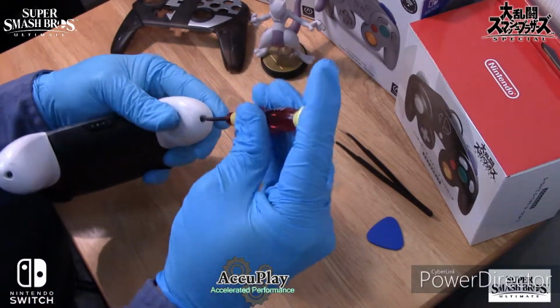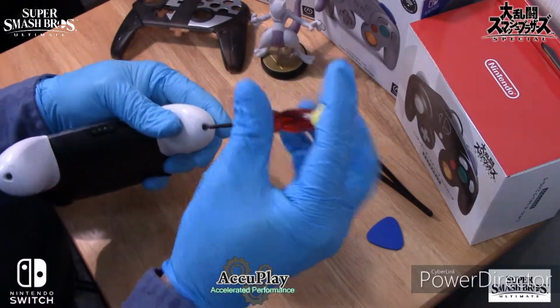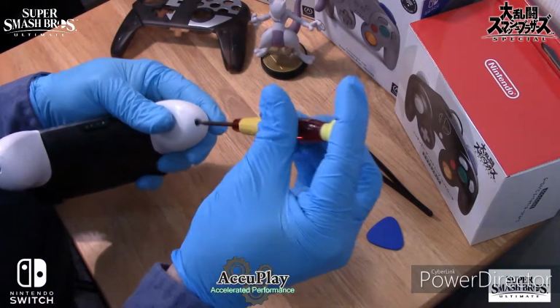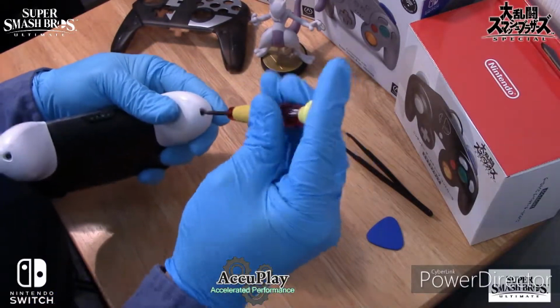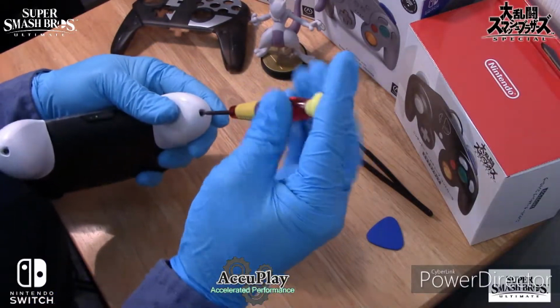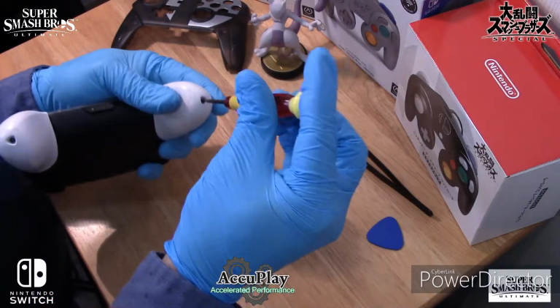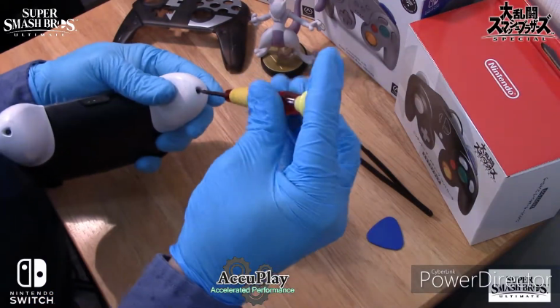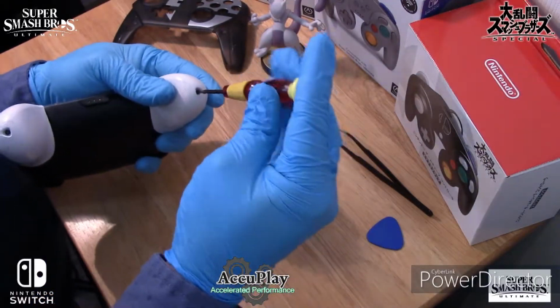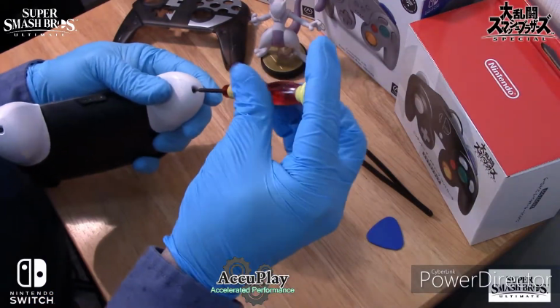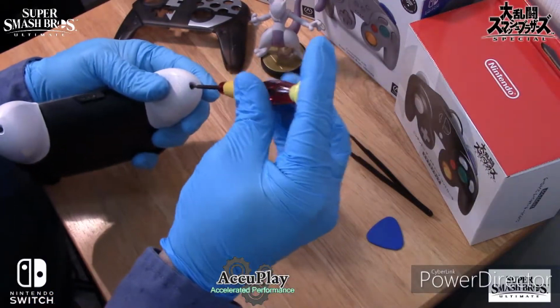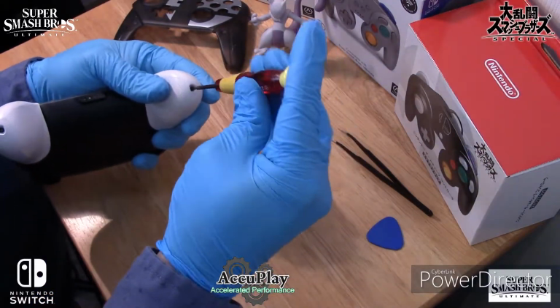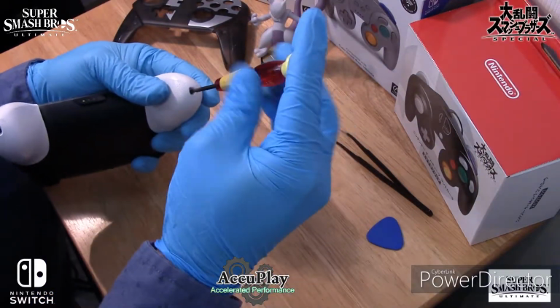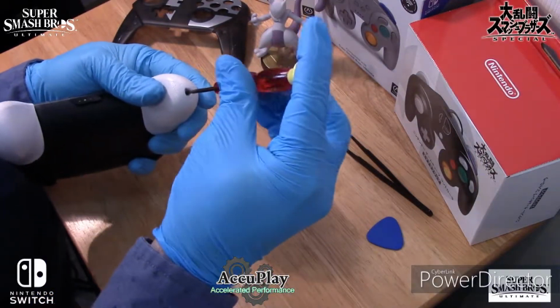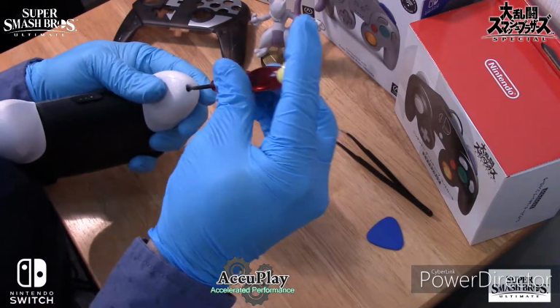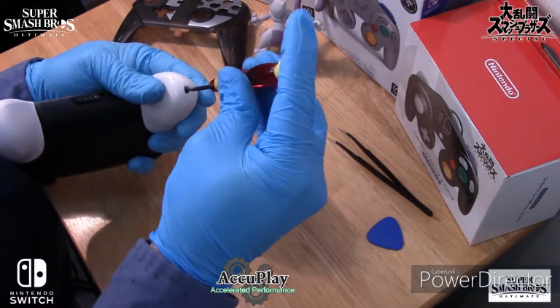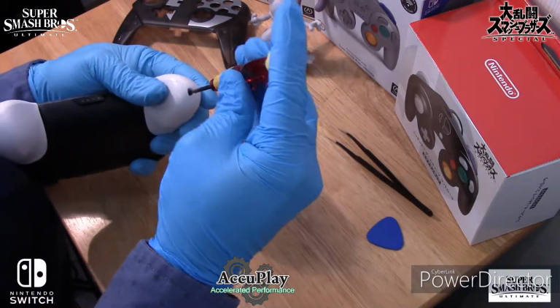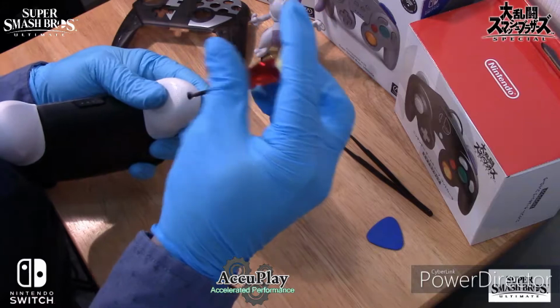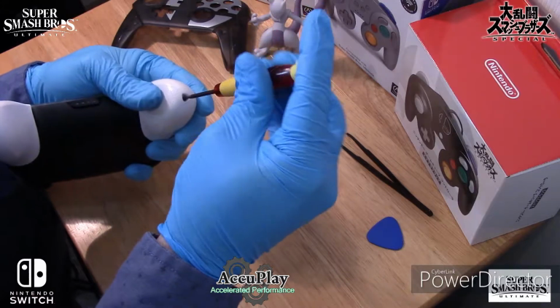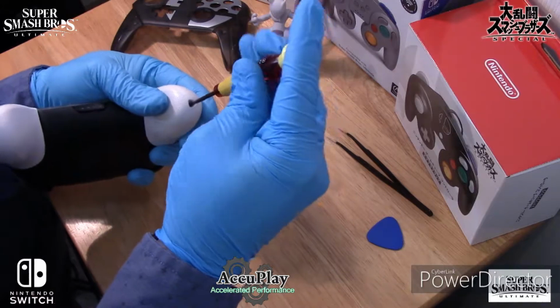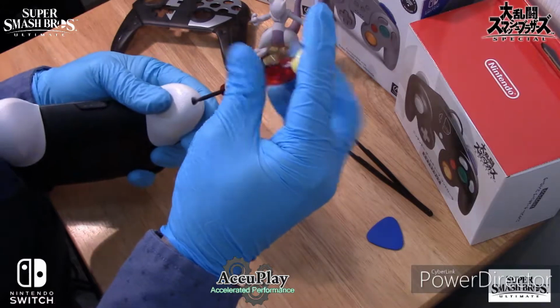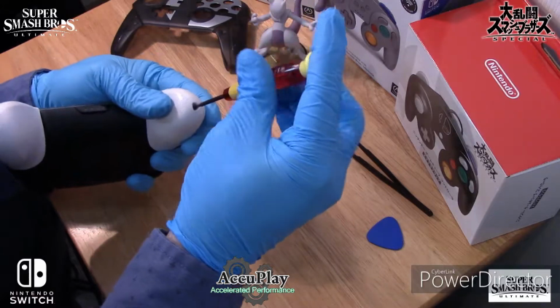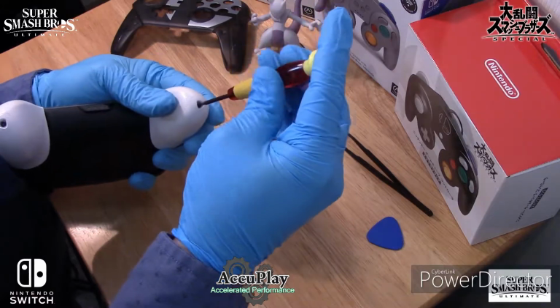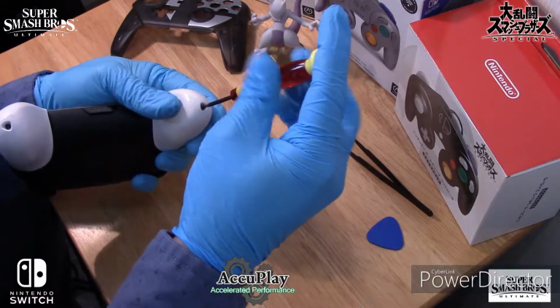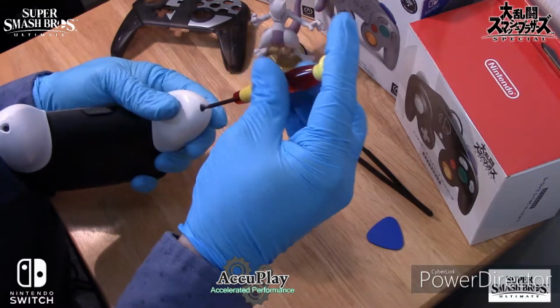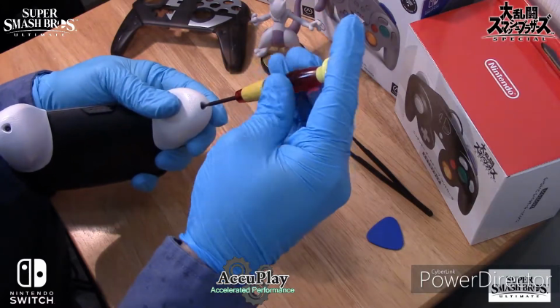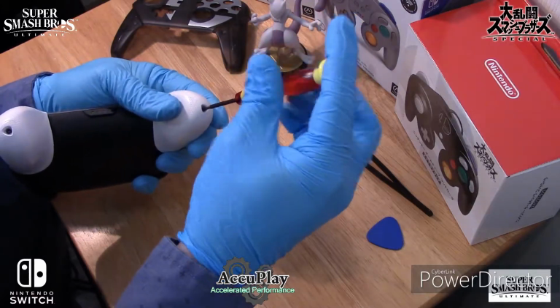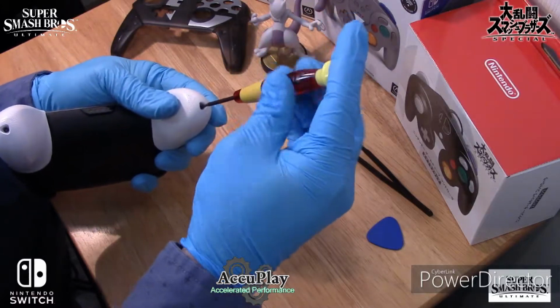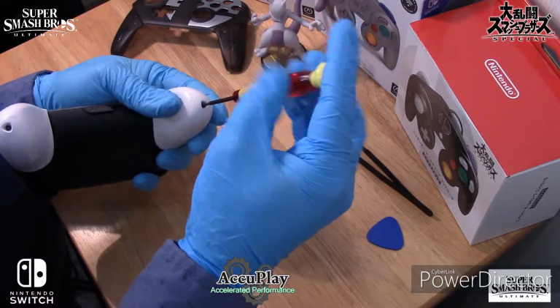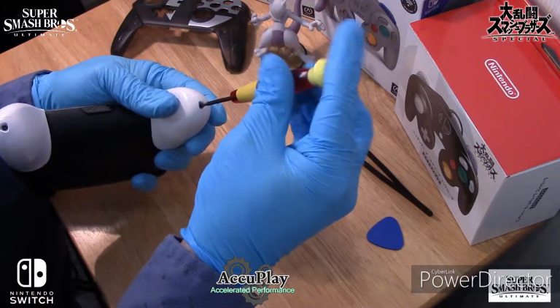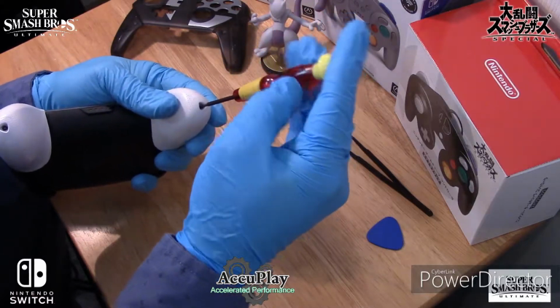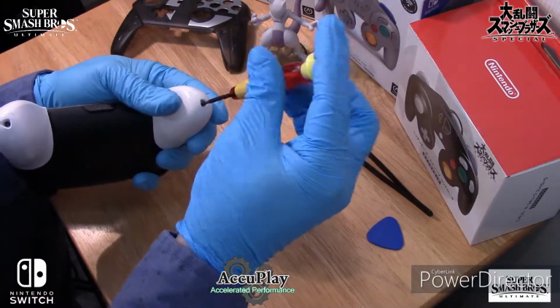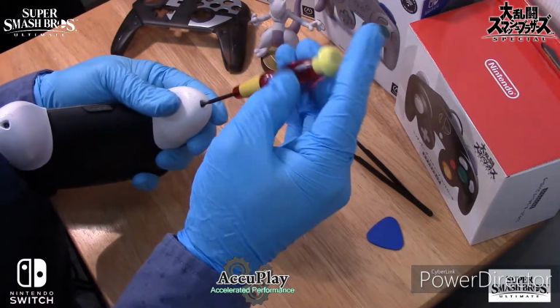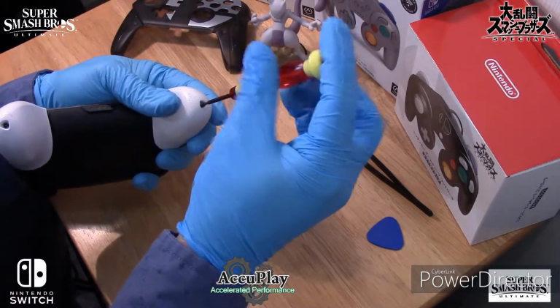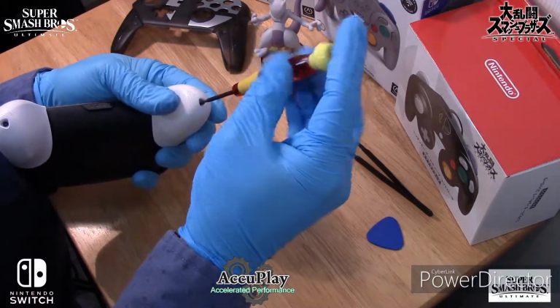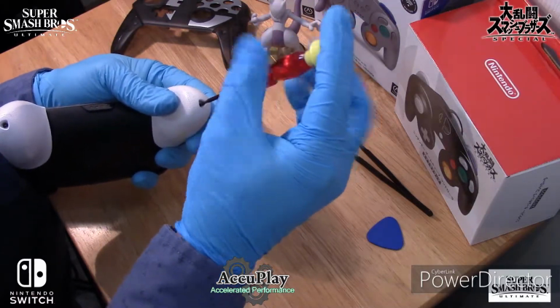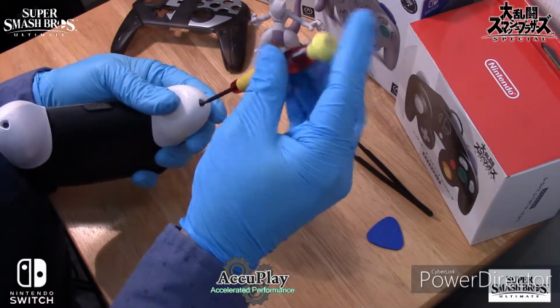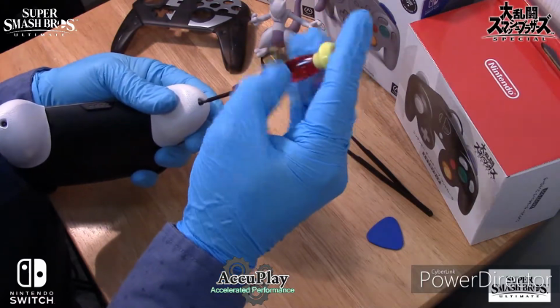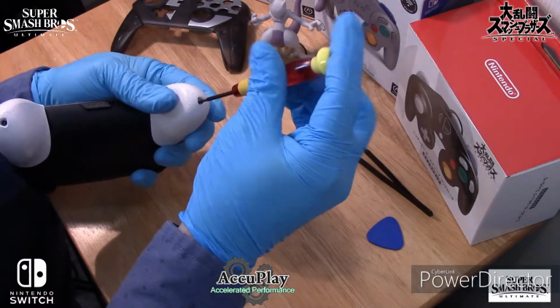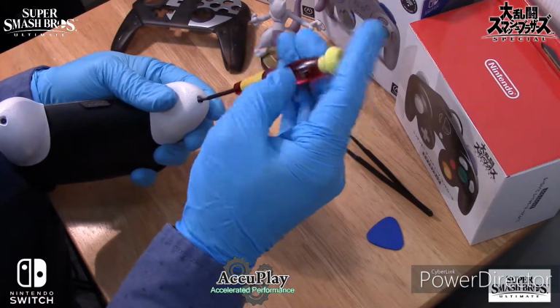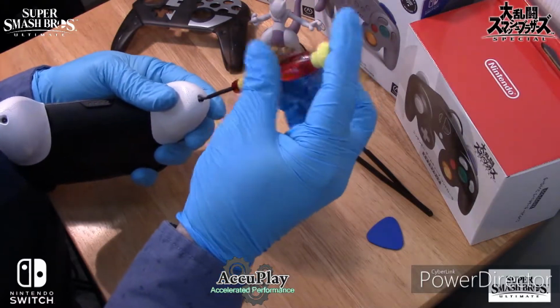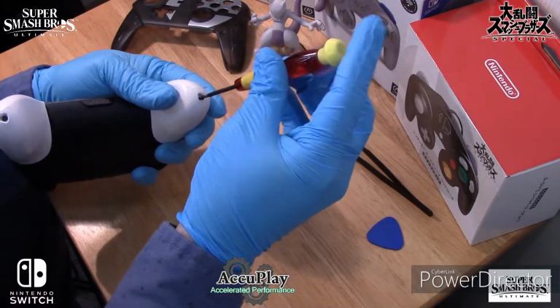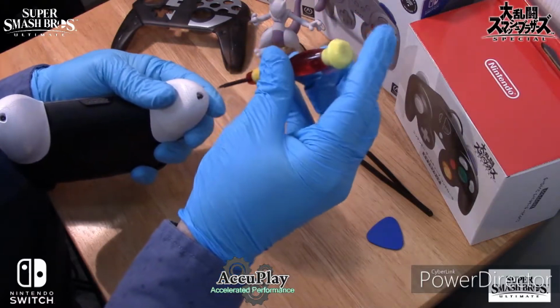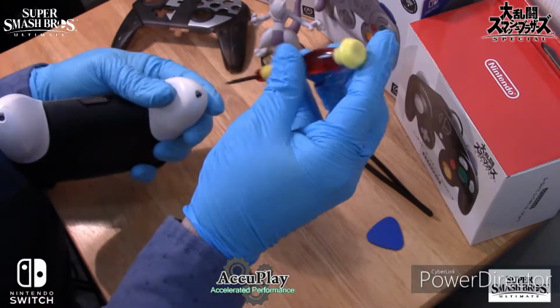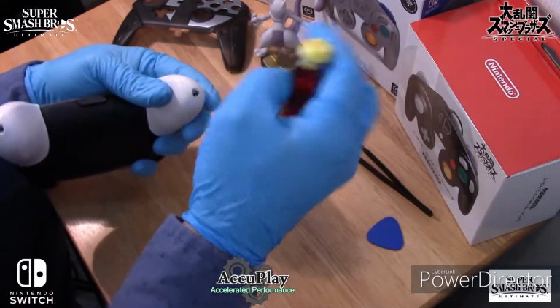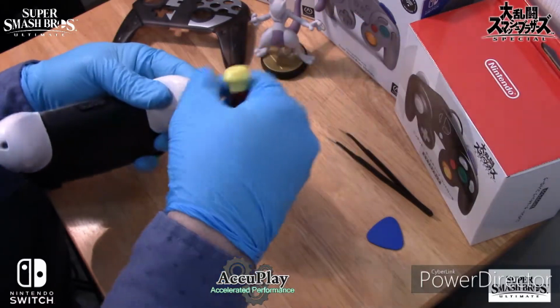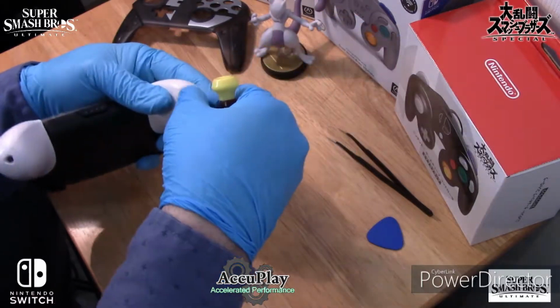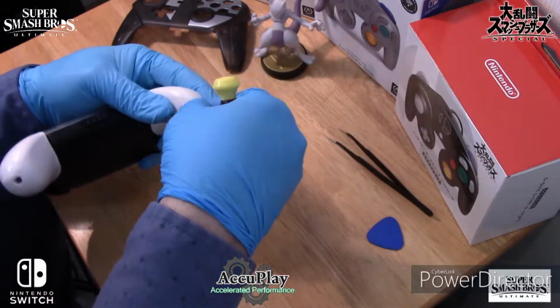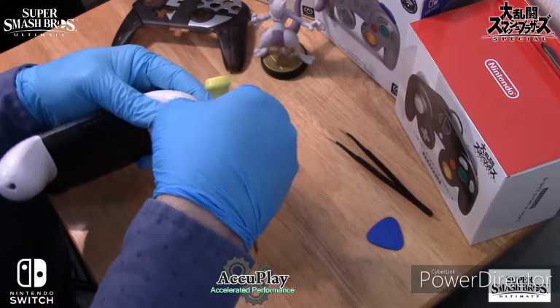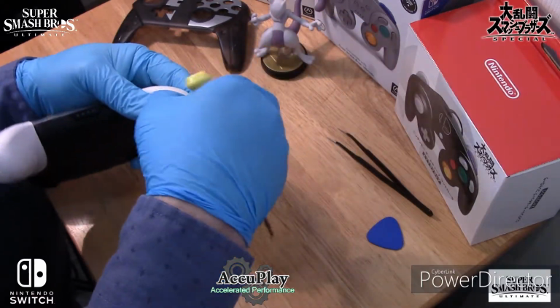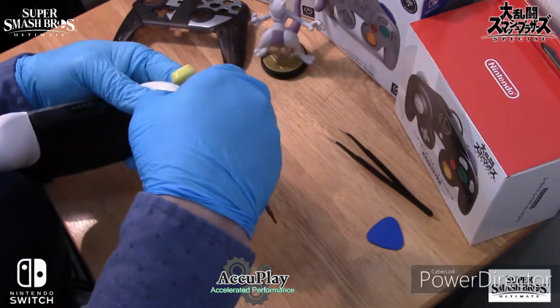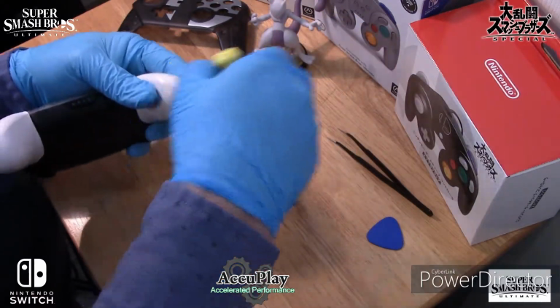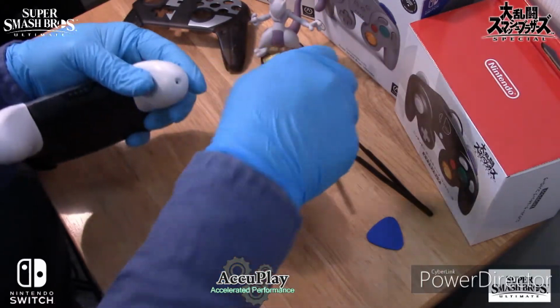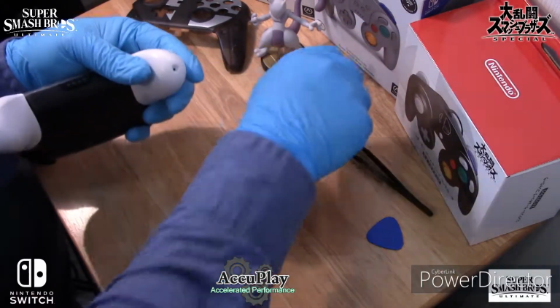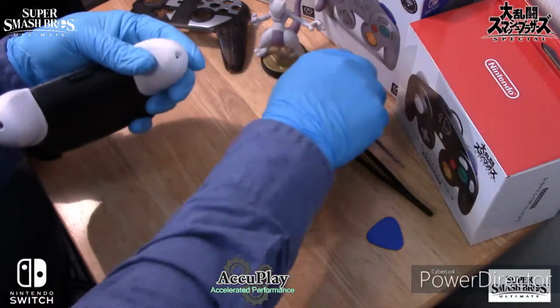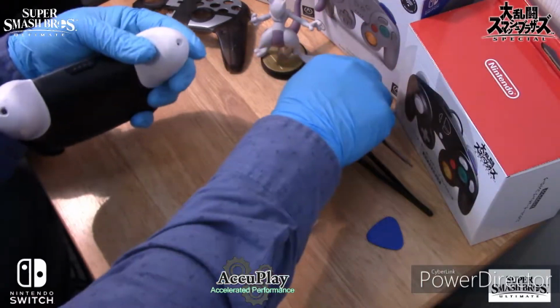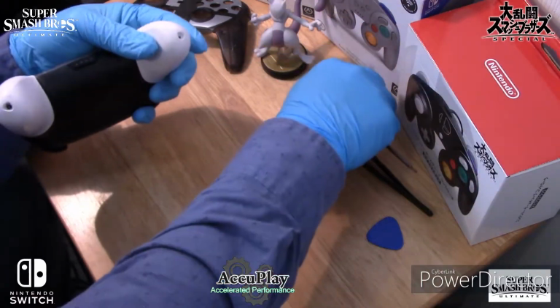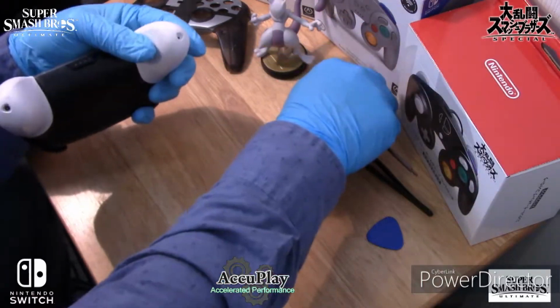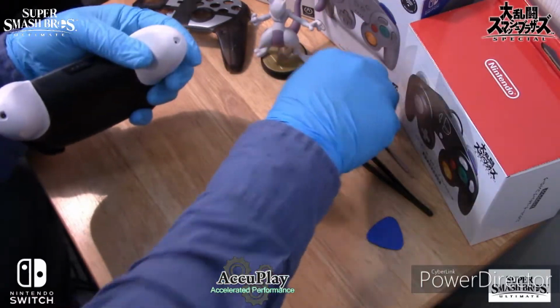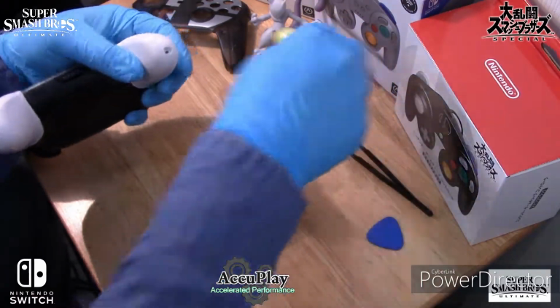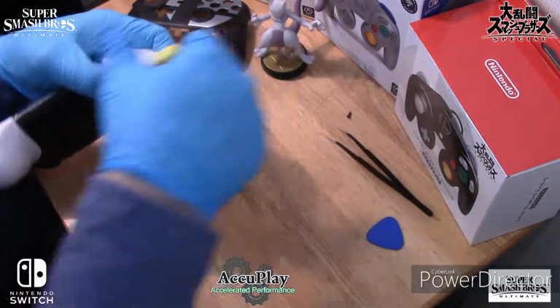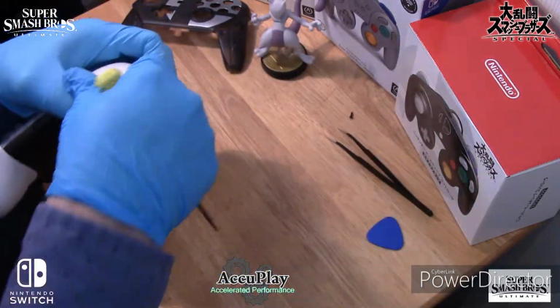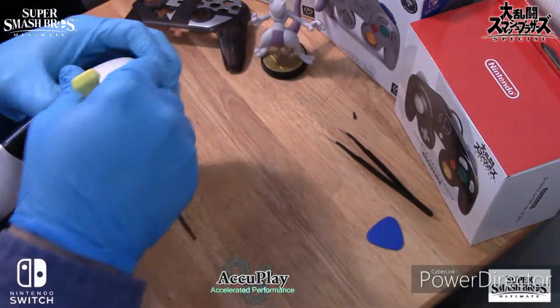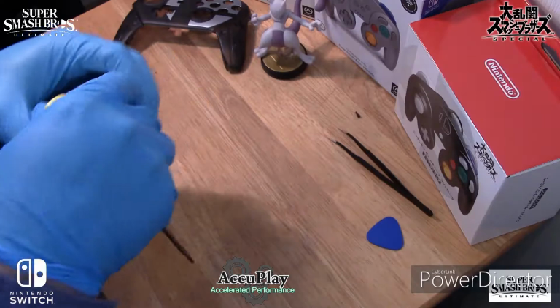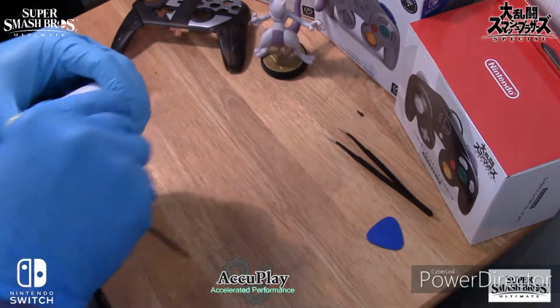First, you will need to remove the two screws from the grip handles using a small Phillips screwdriver. Then simply slide off the grips.